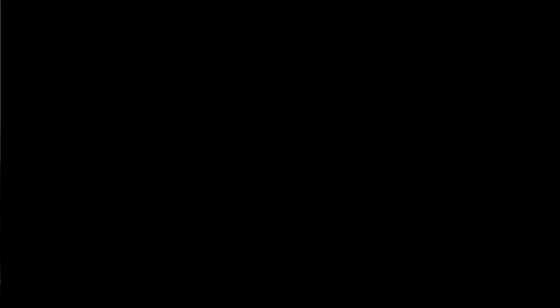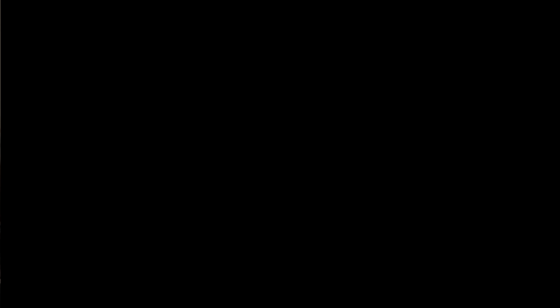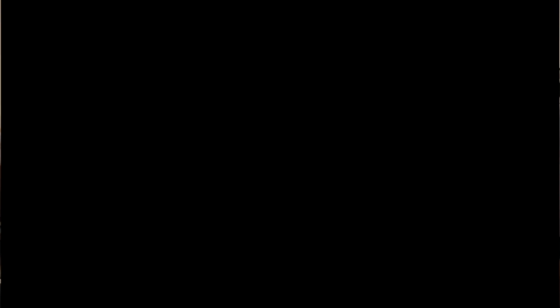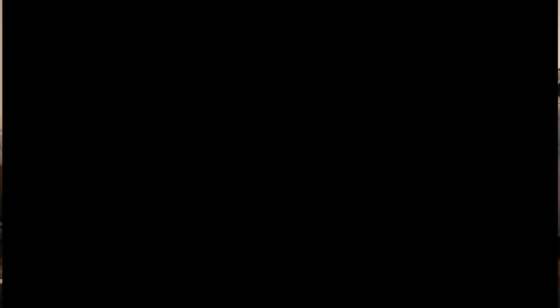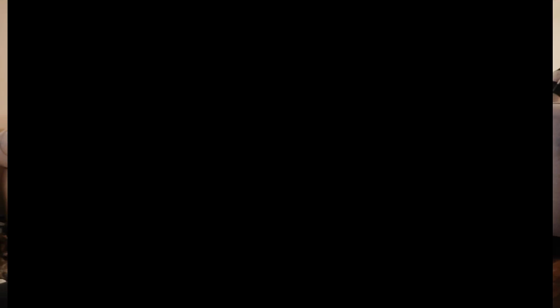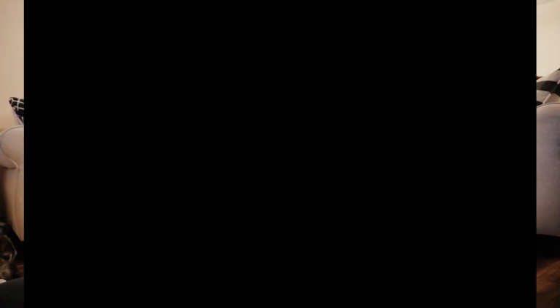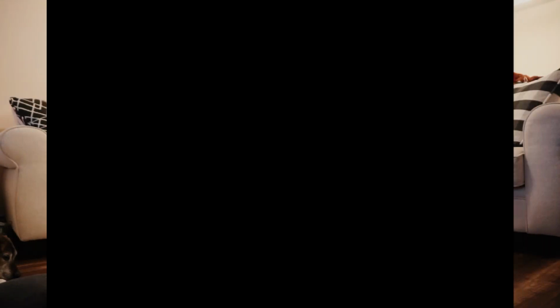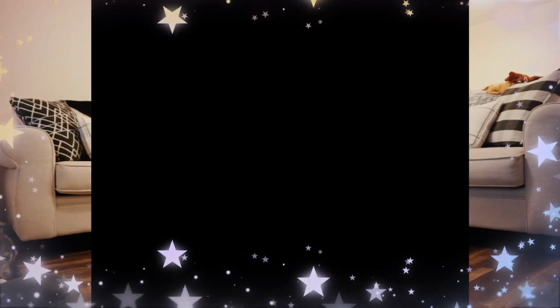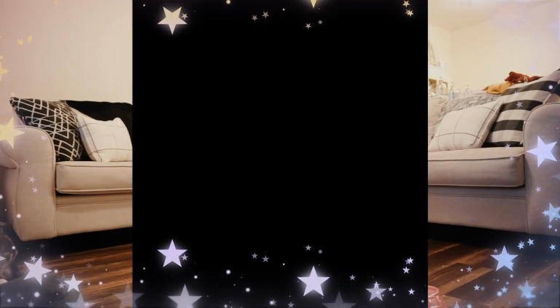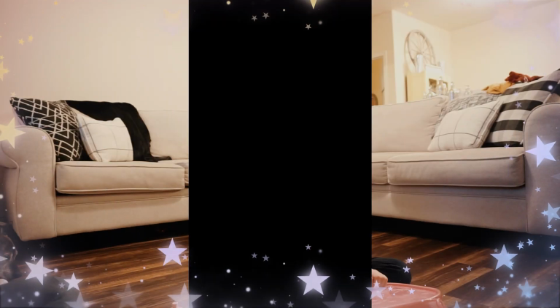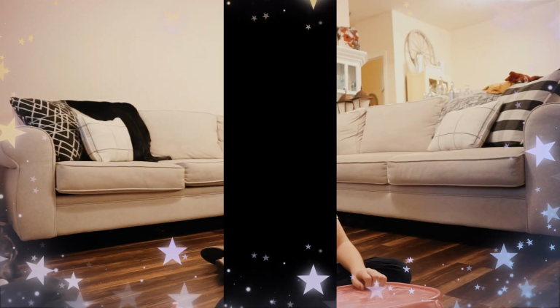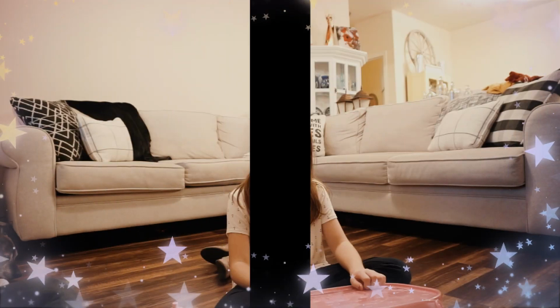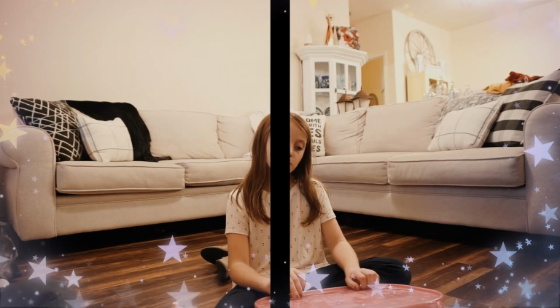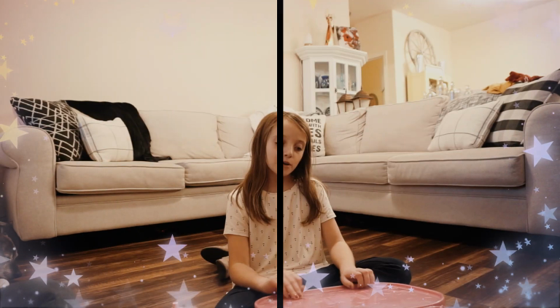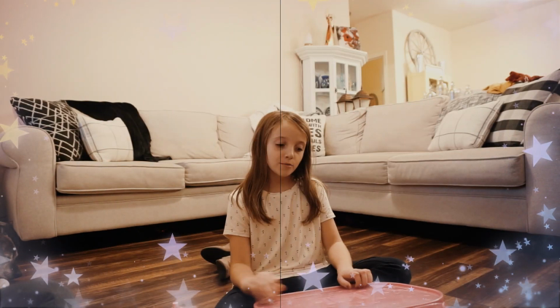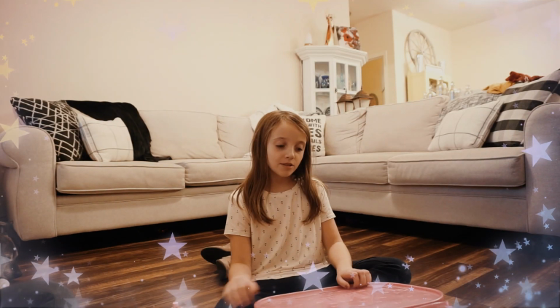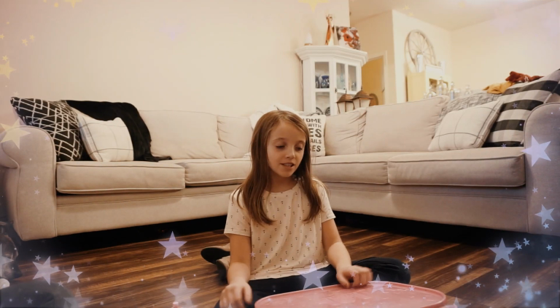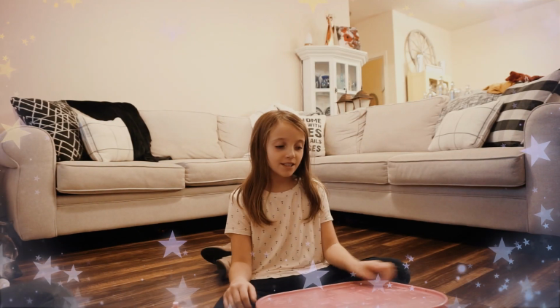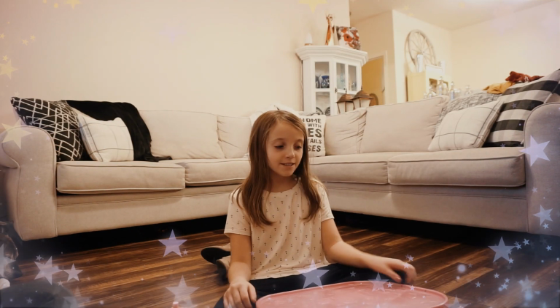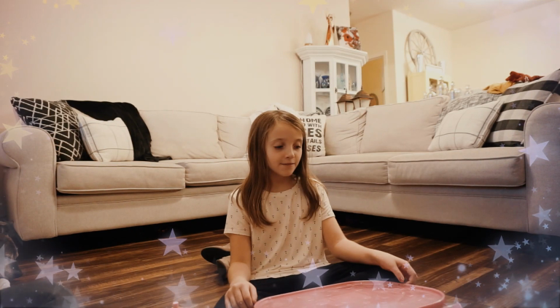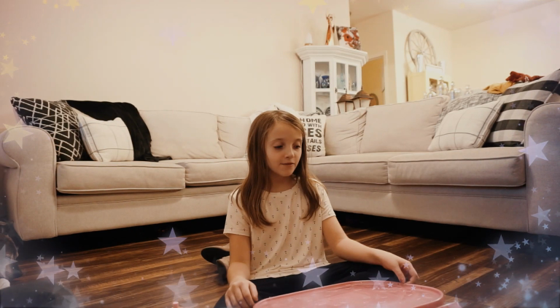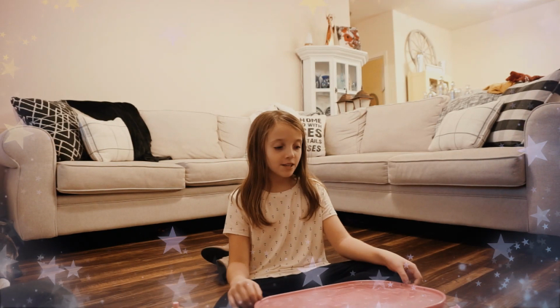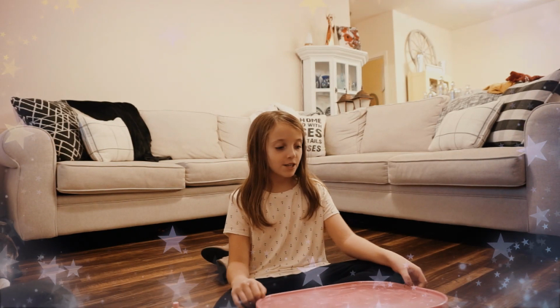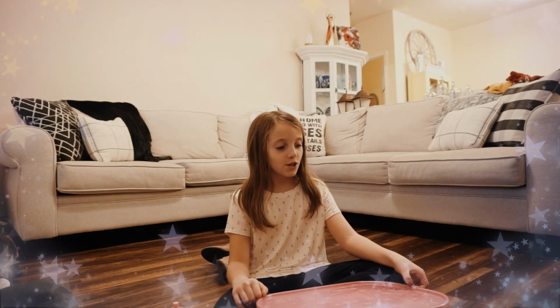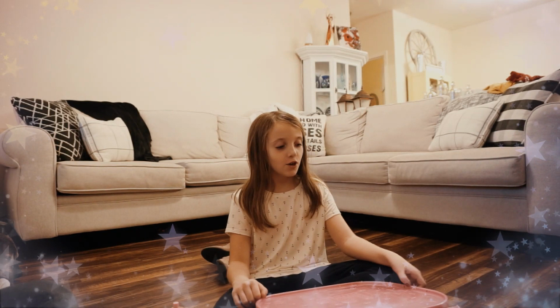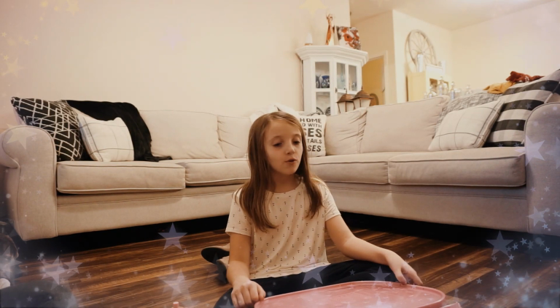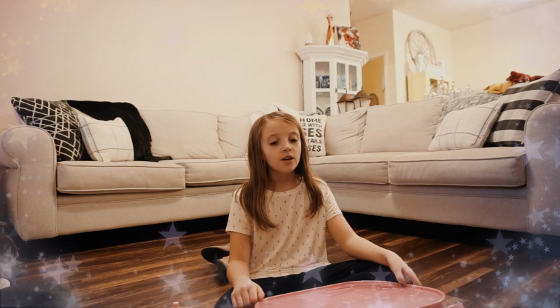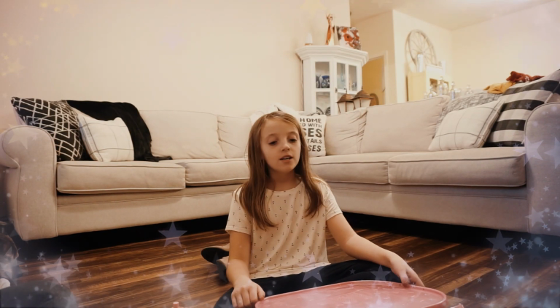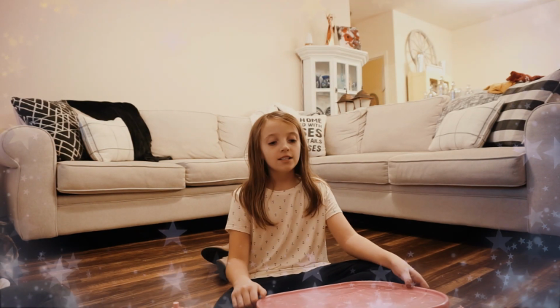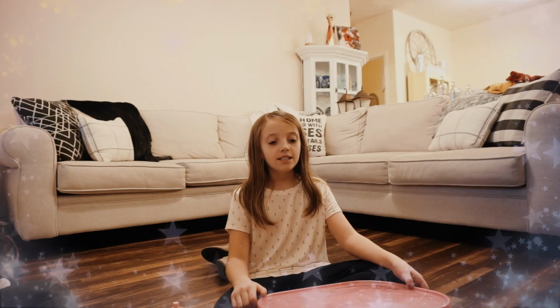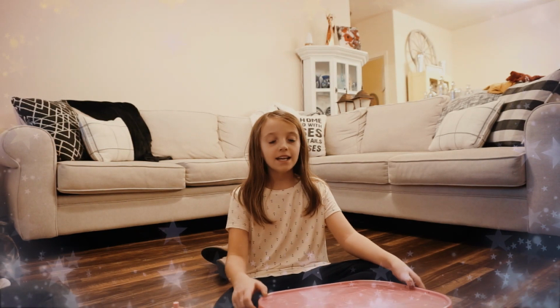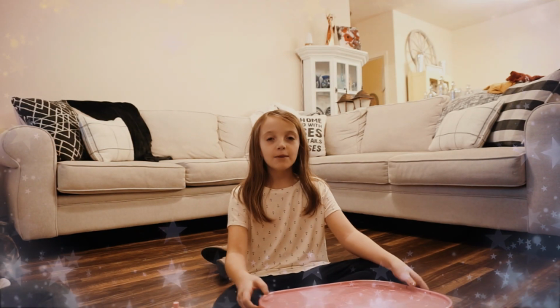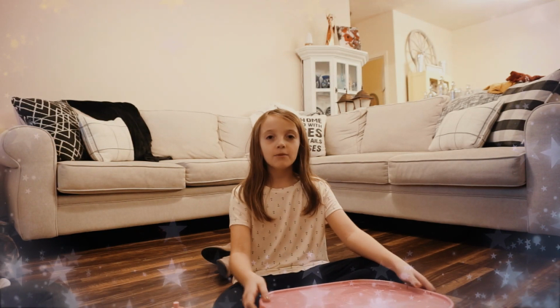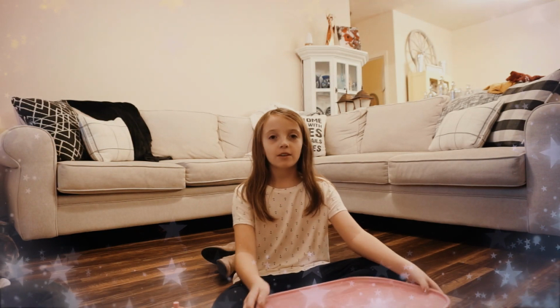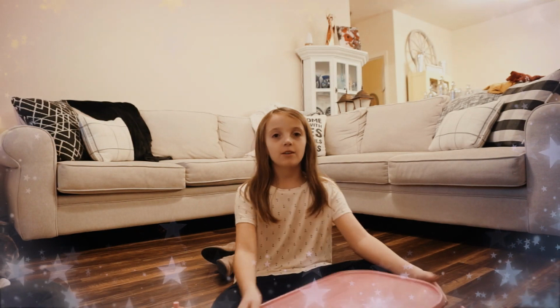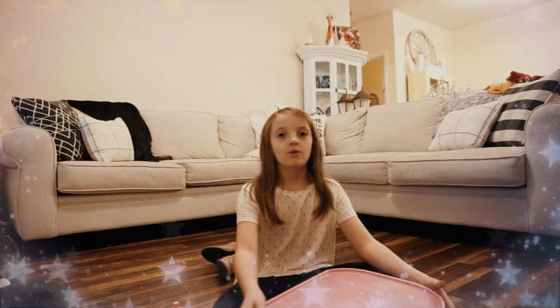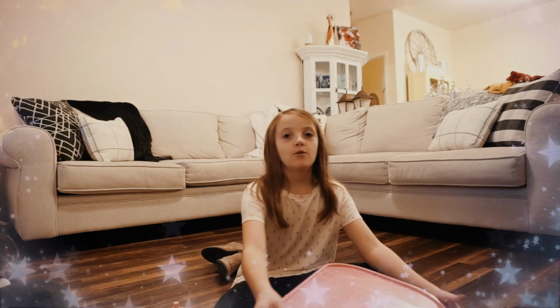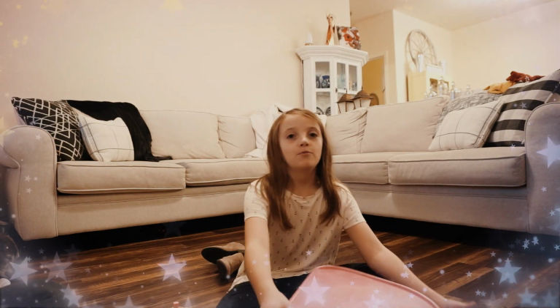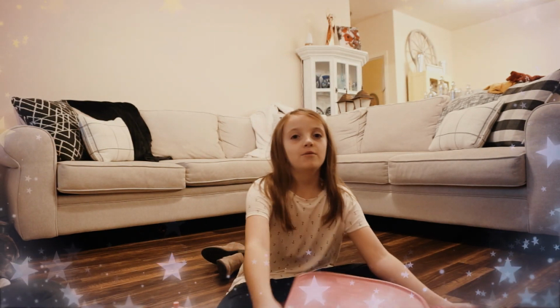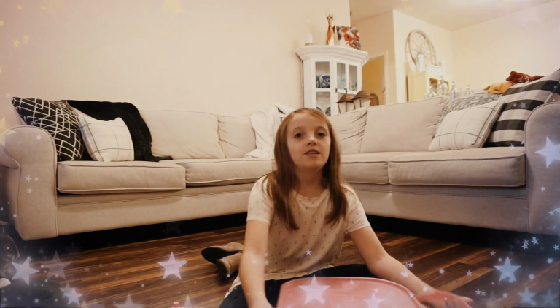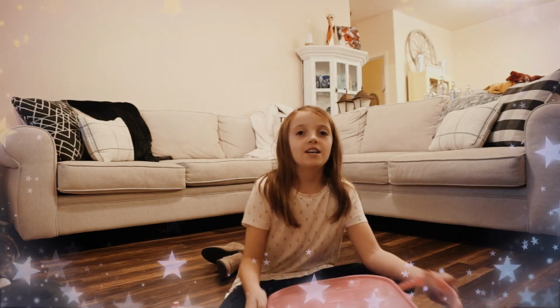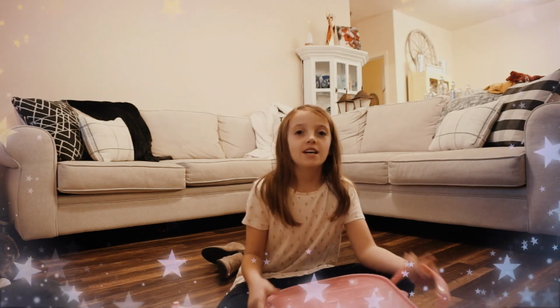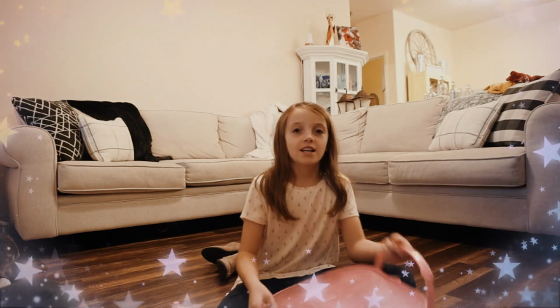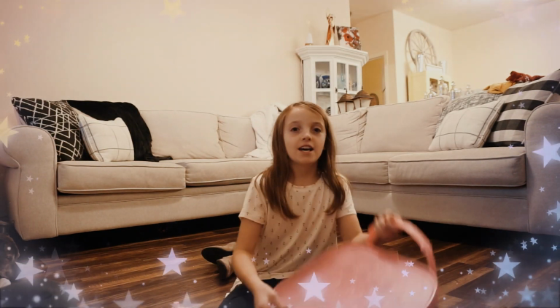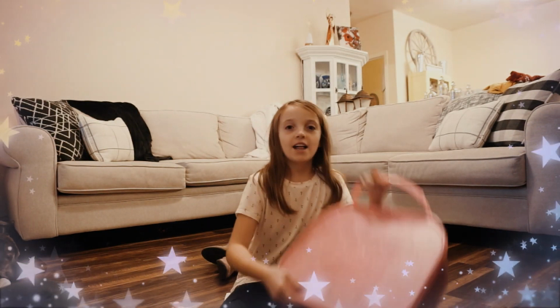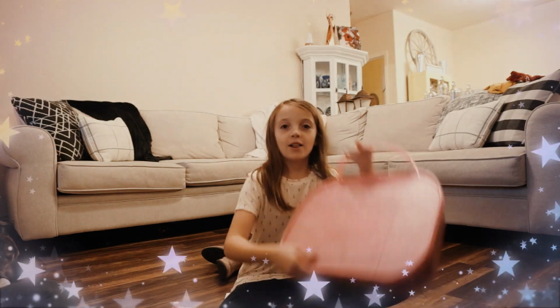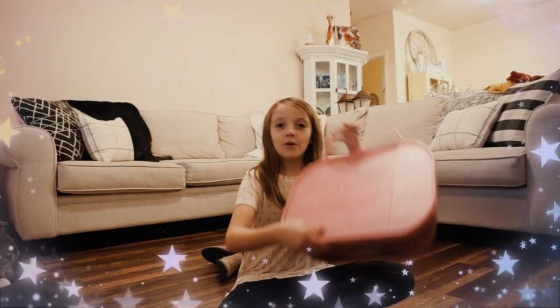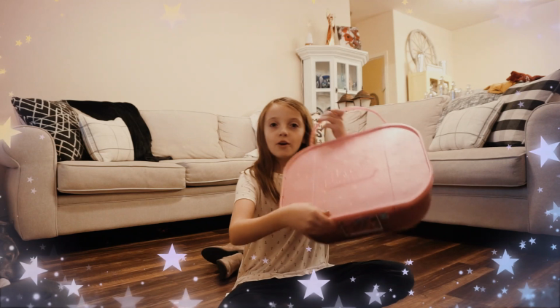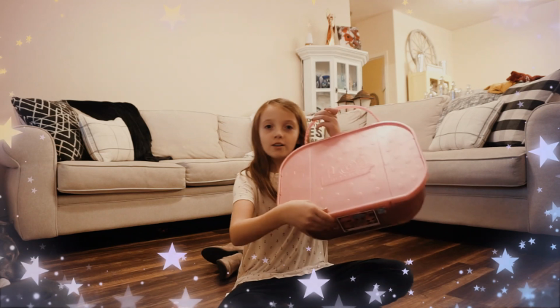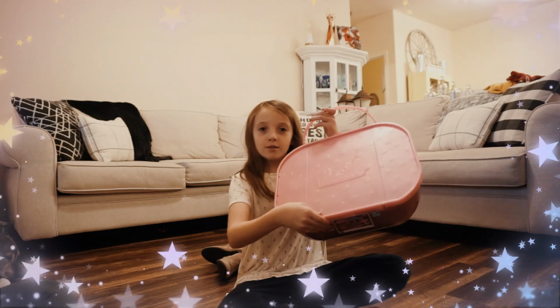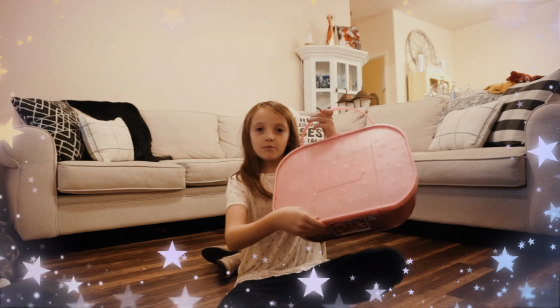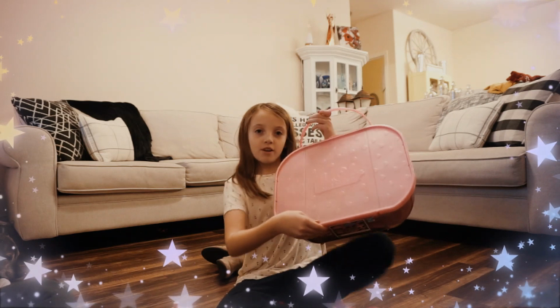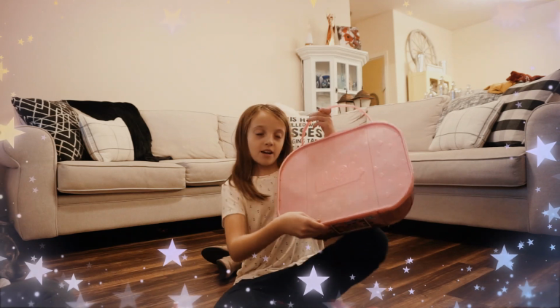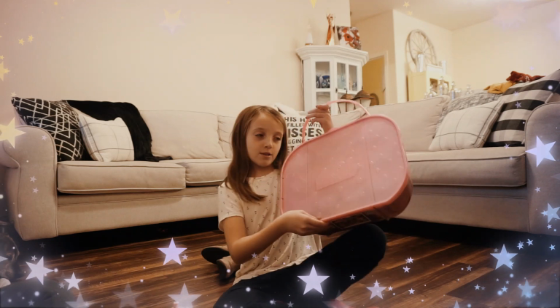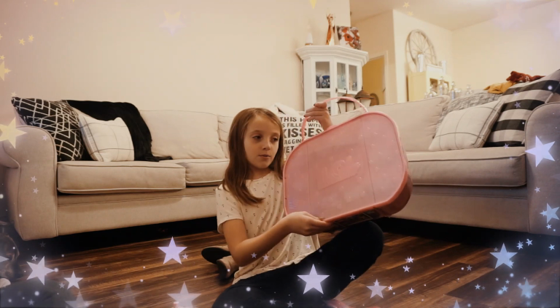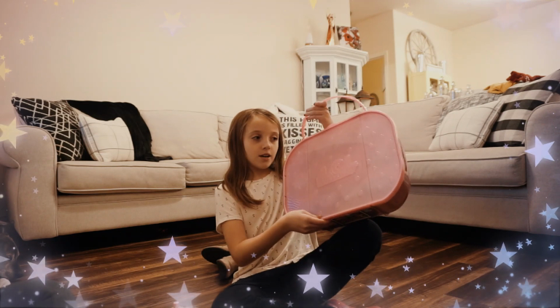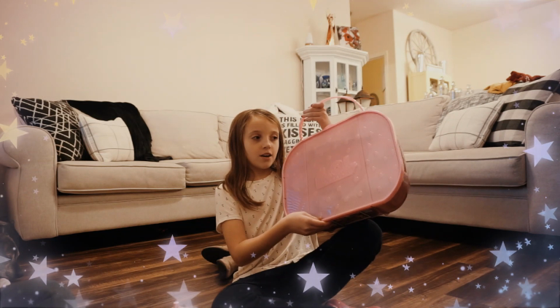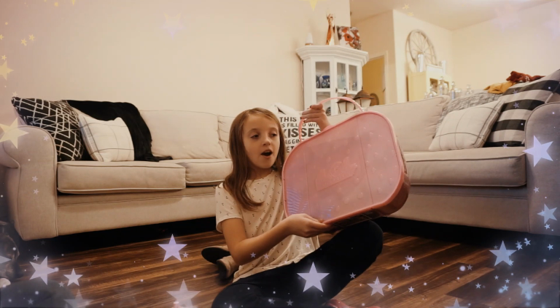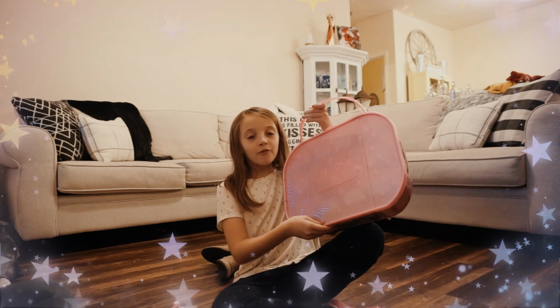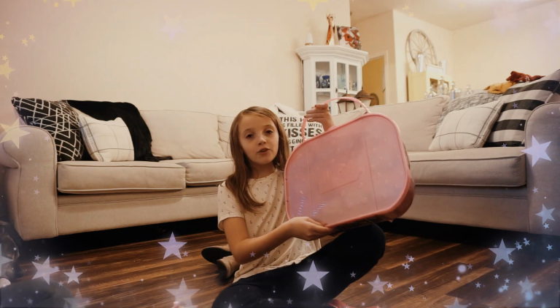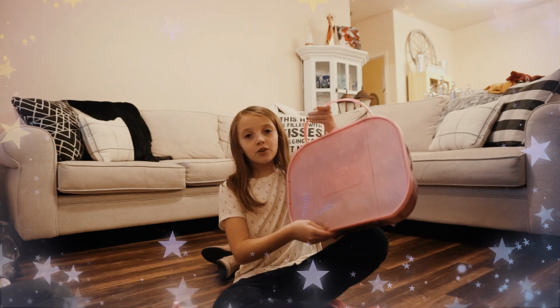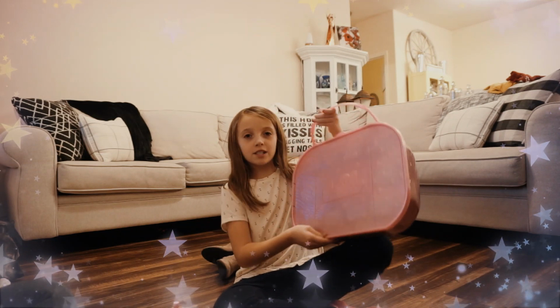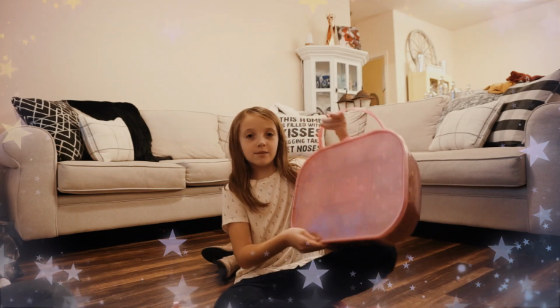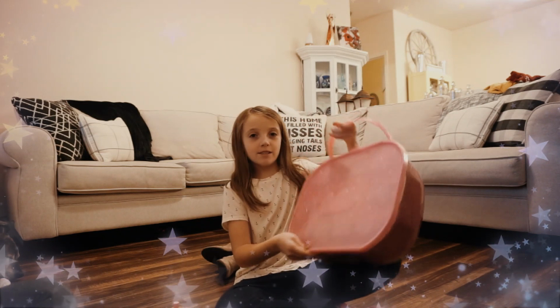Hey guys, welcome to this video. Today we're going to open an LOL surprise that I got for Christmas.